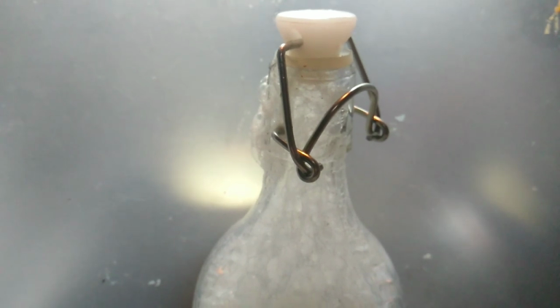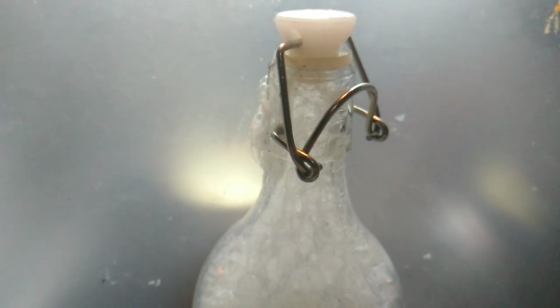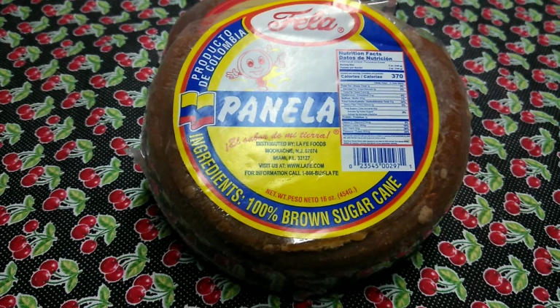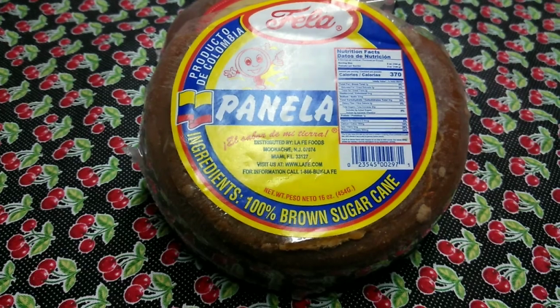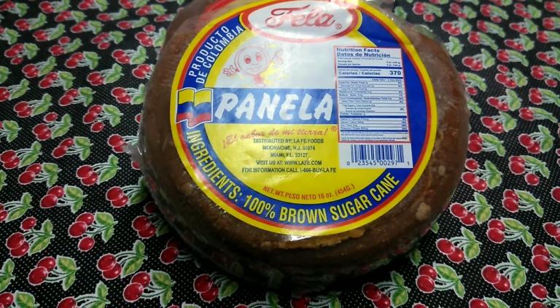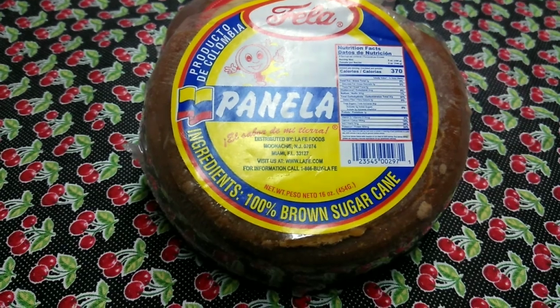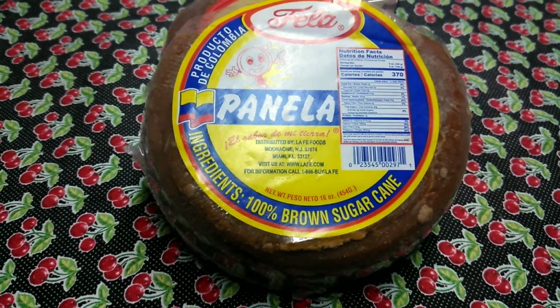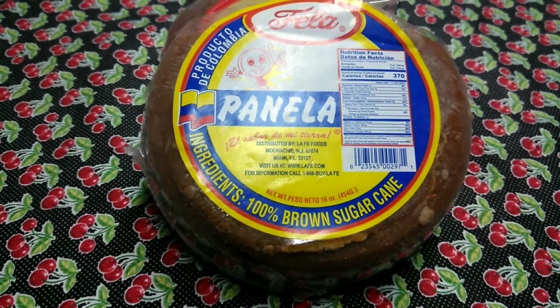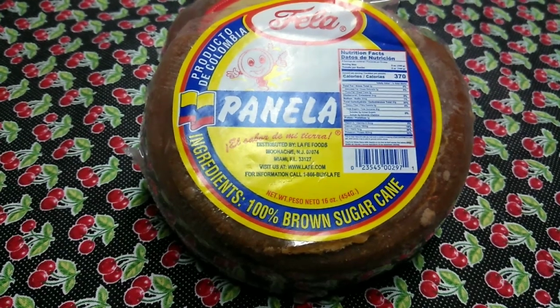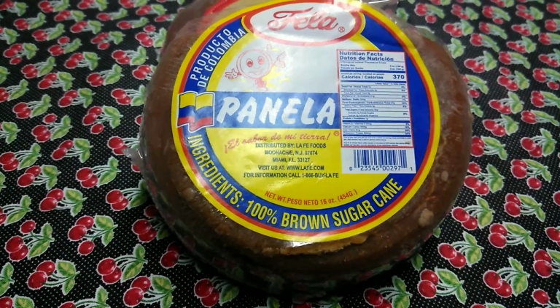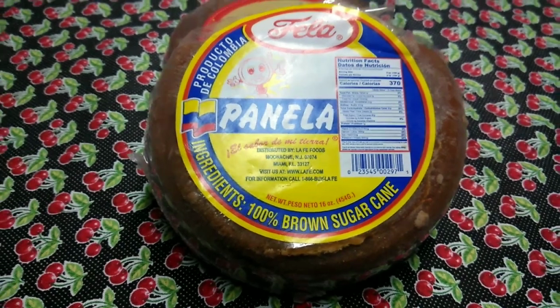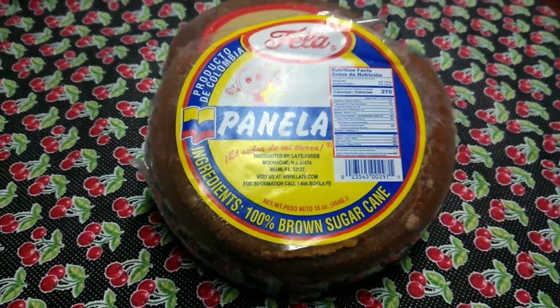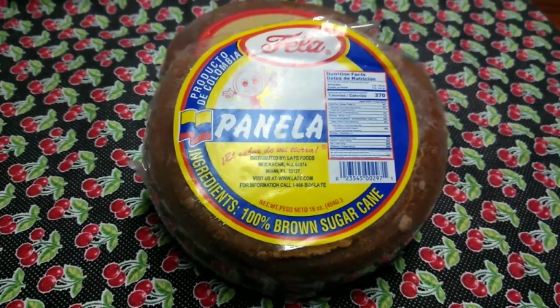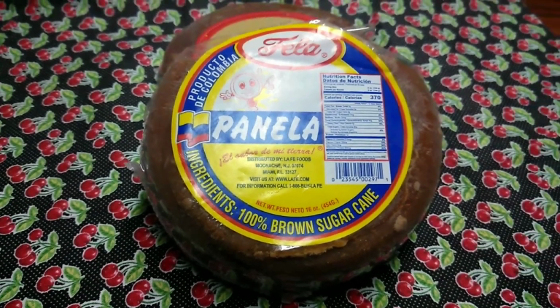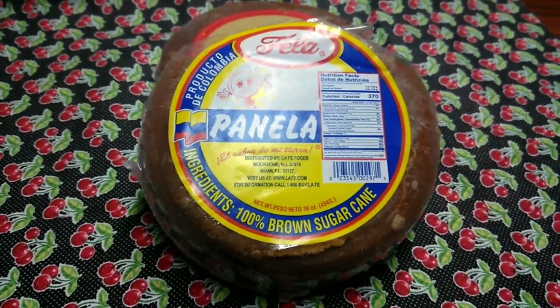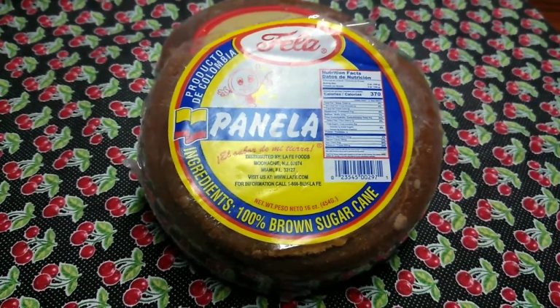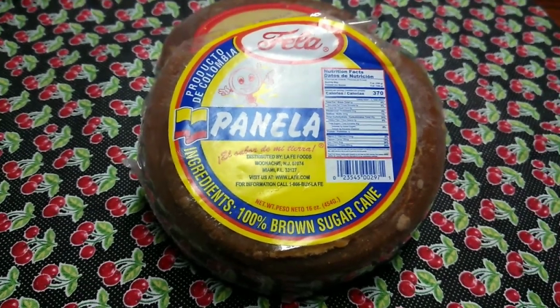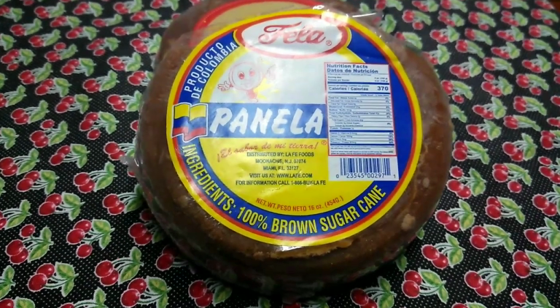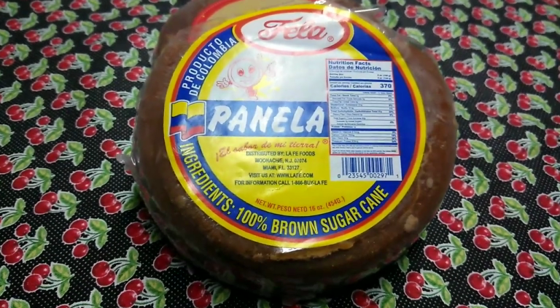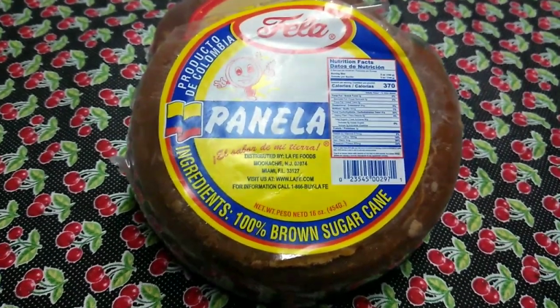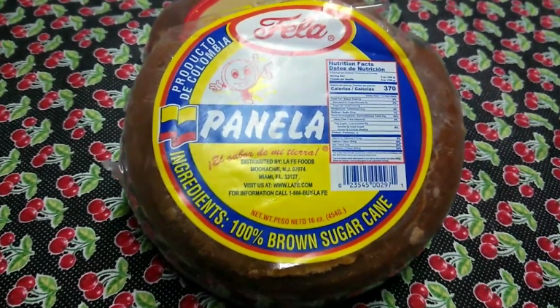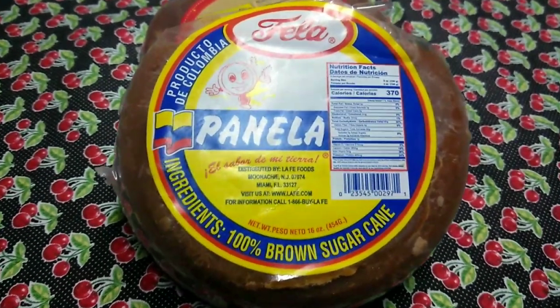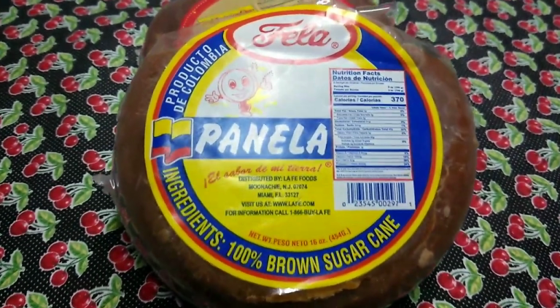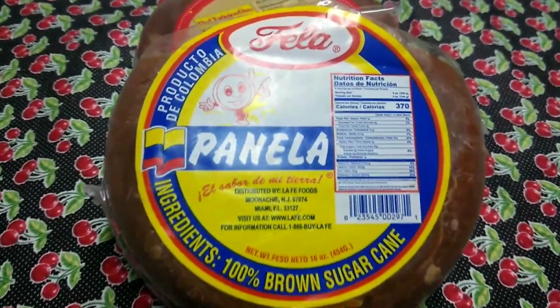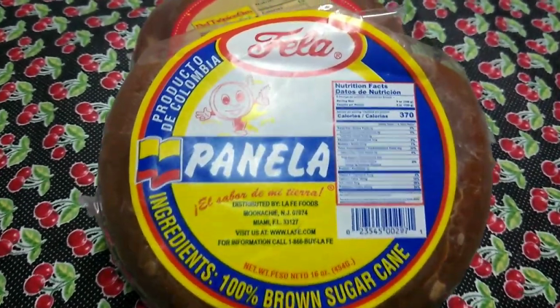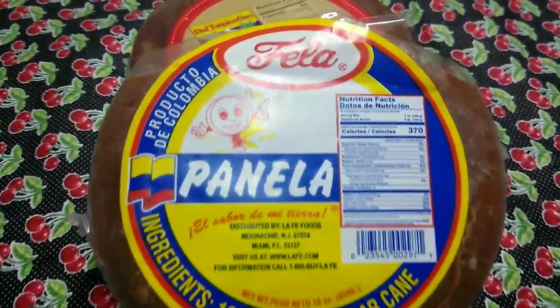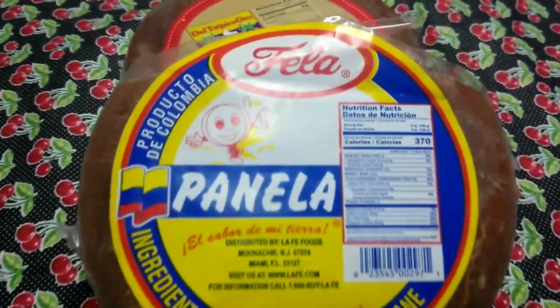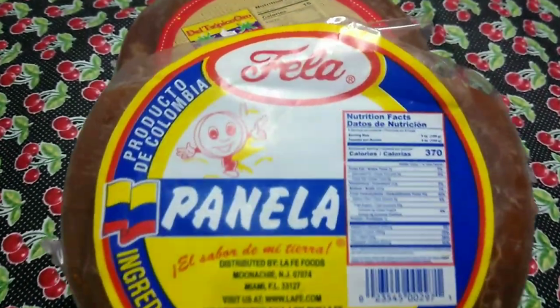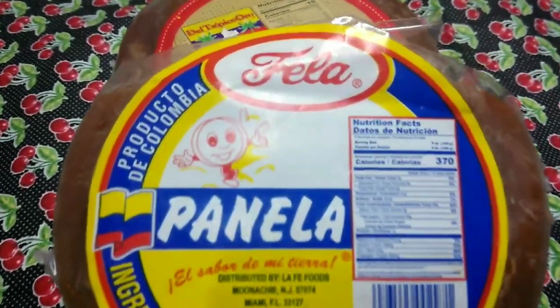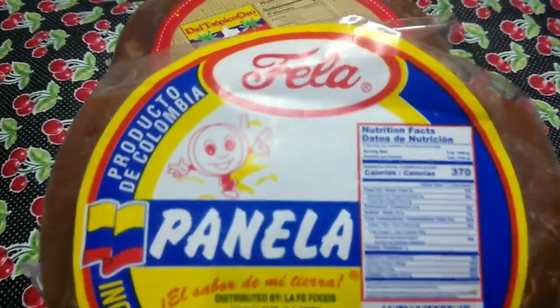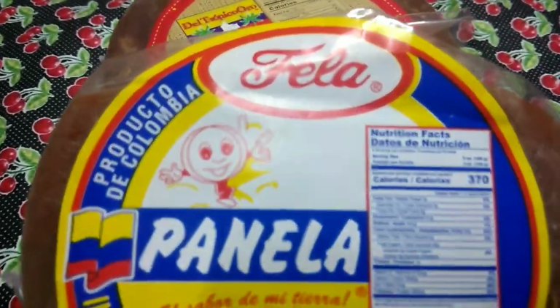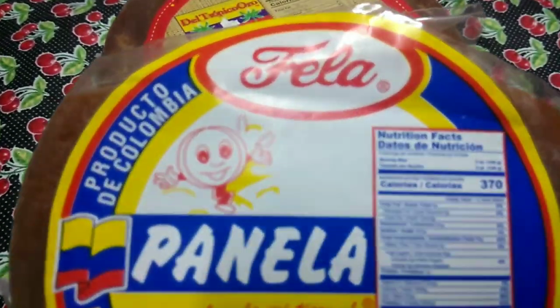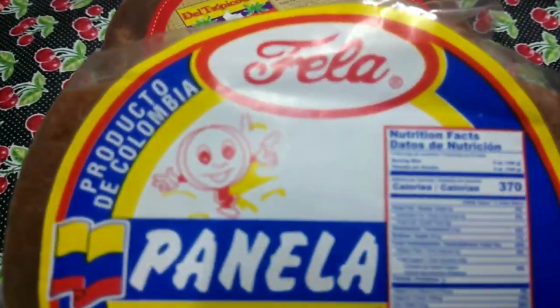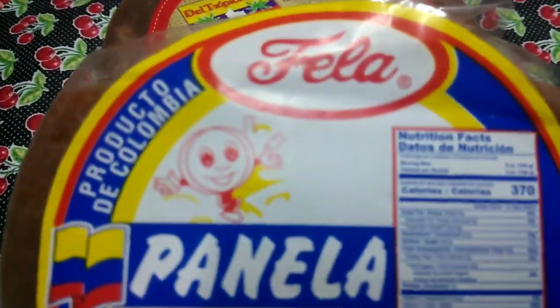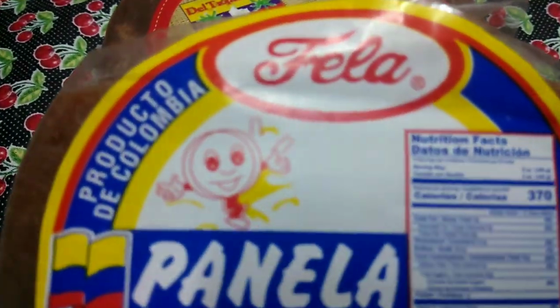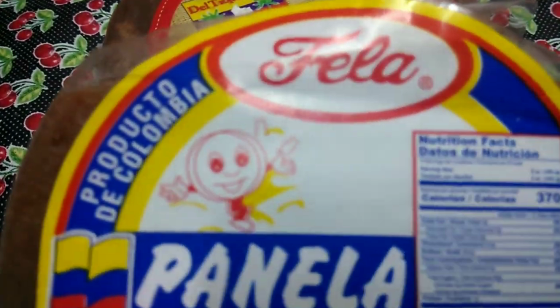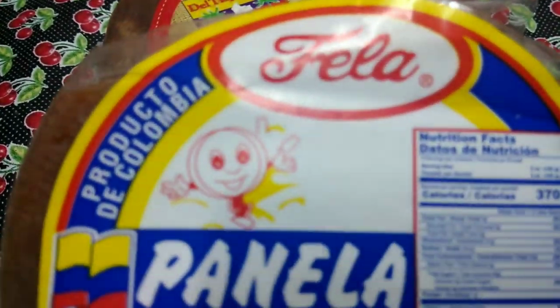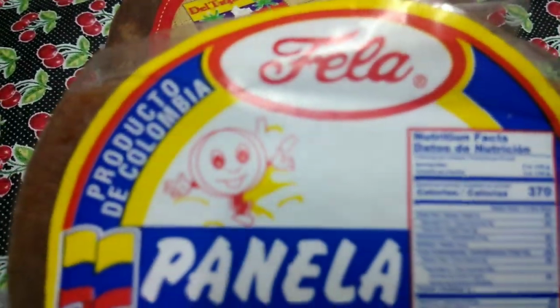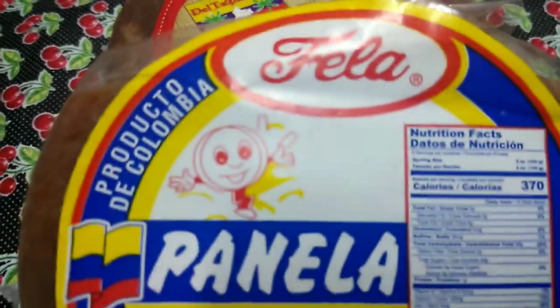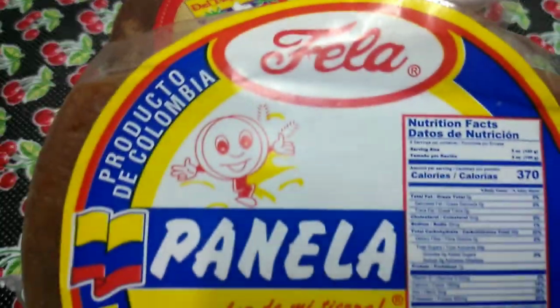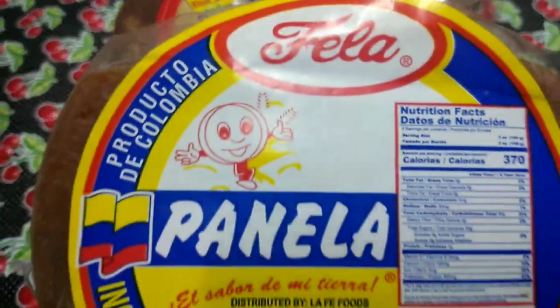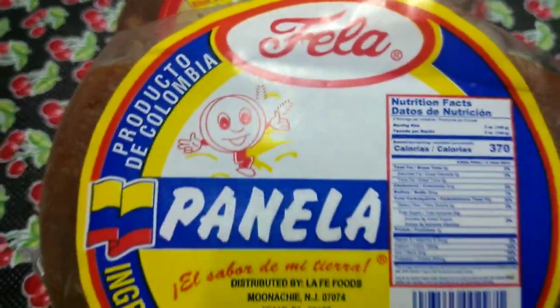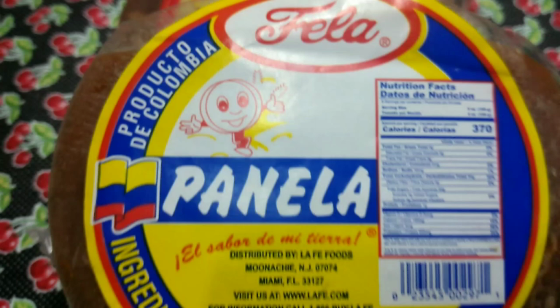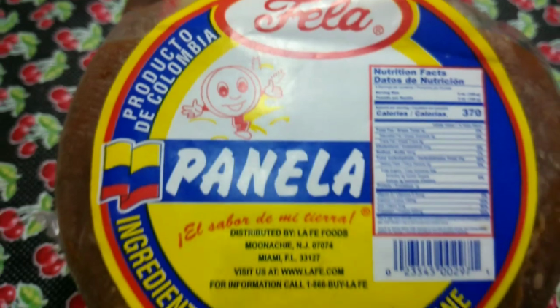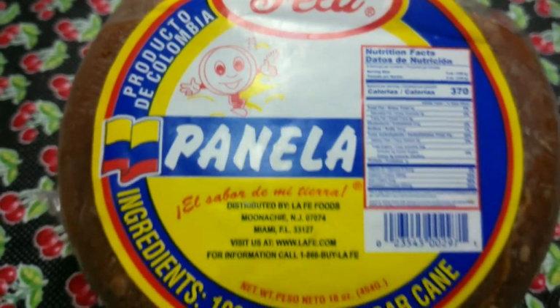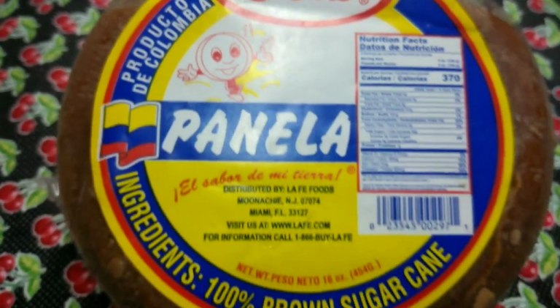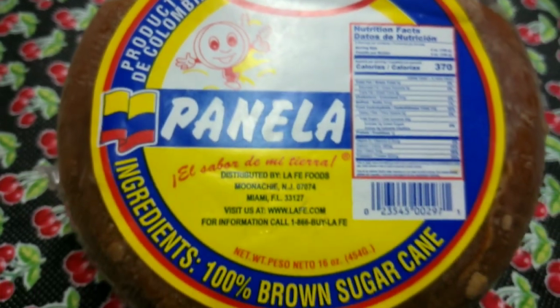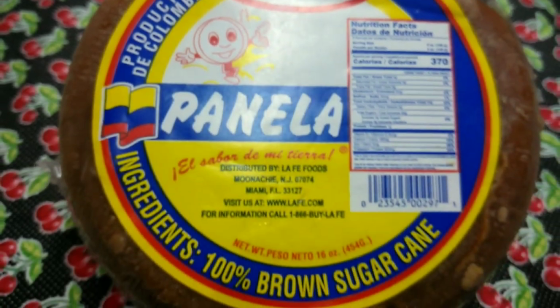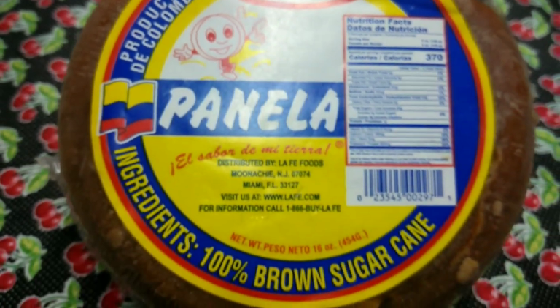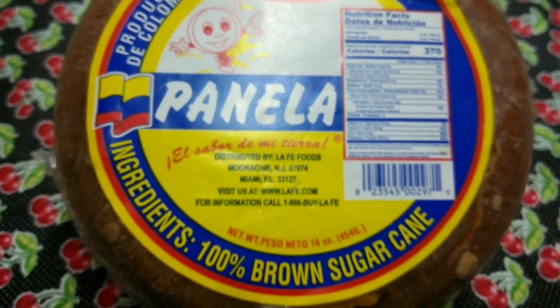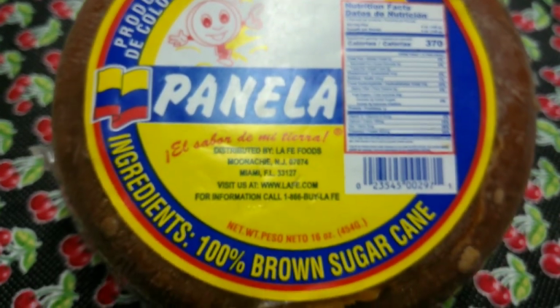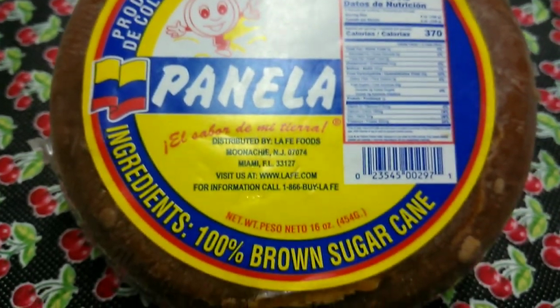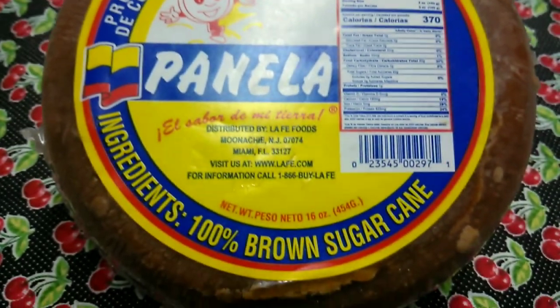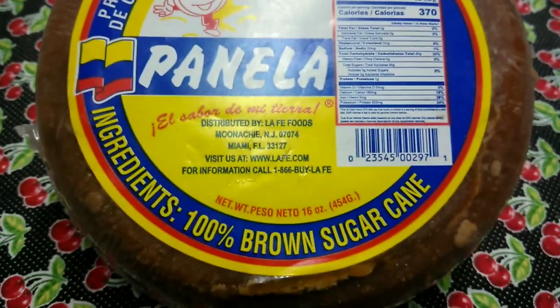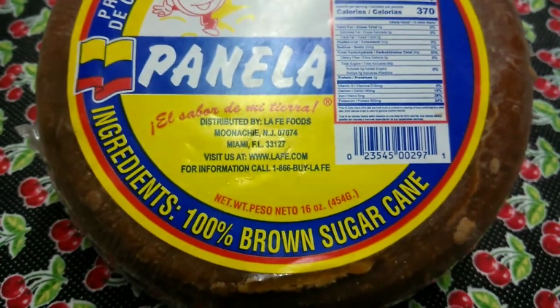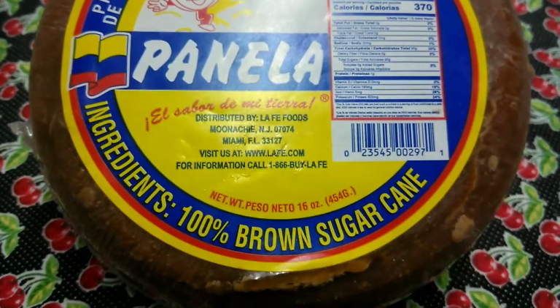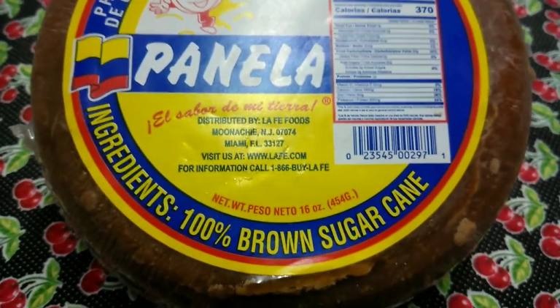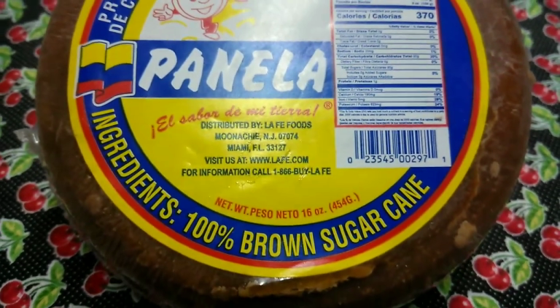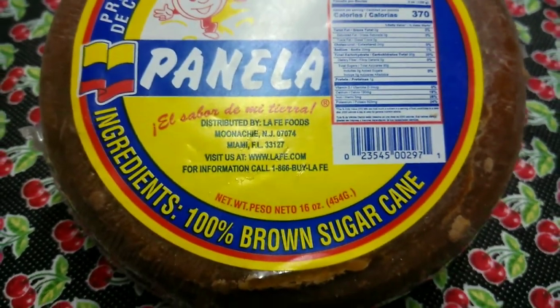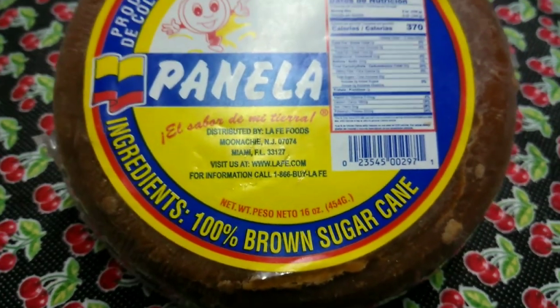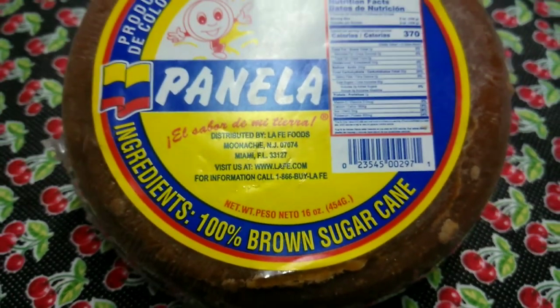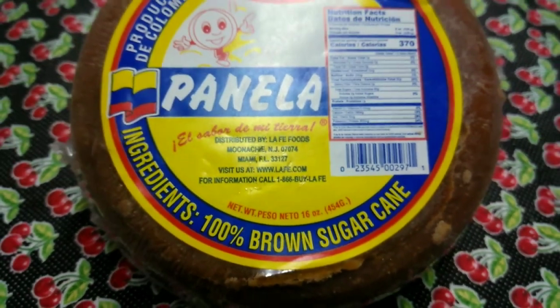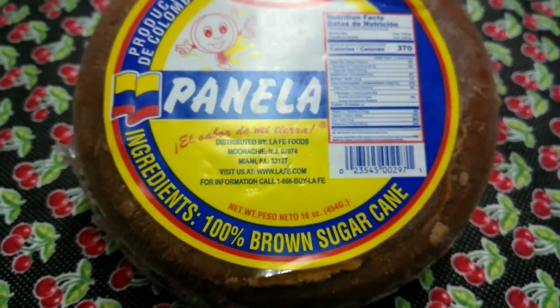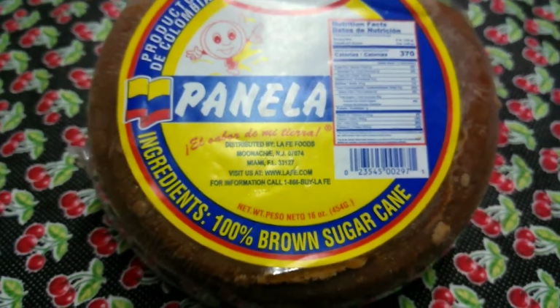A few people asked me where to buy the panela, so I put a link down in the description box below.